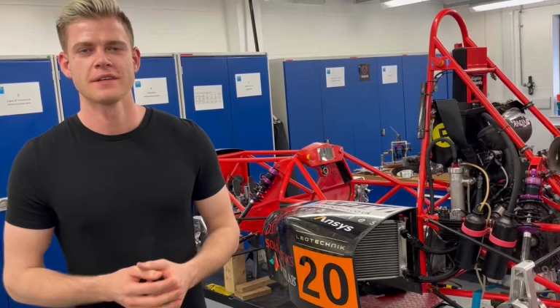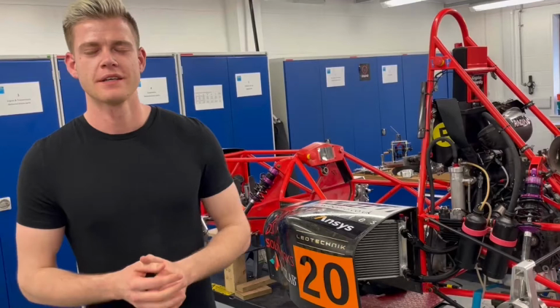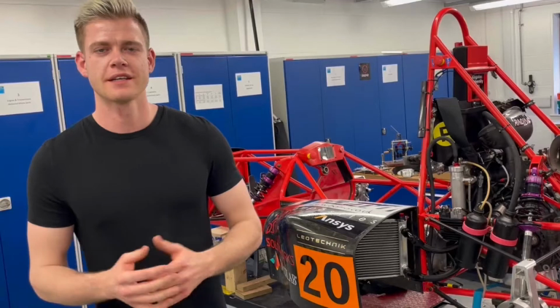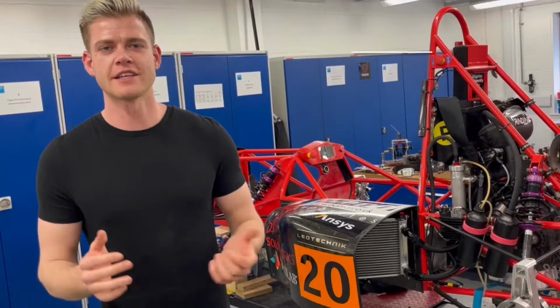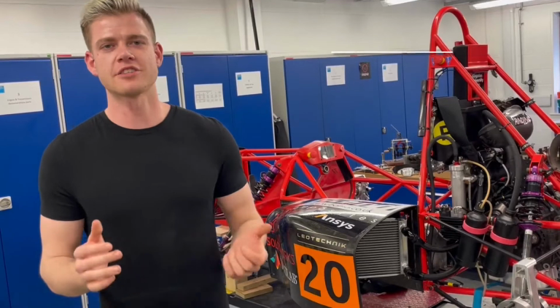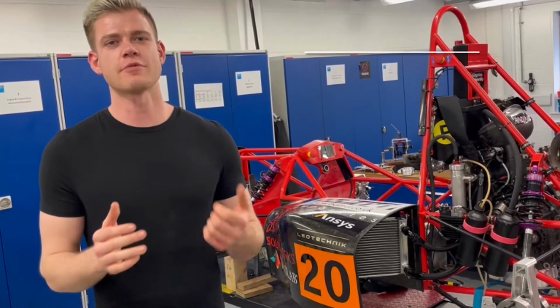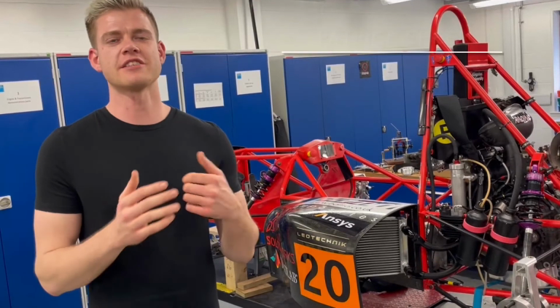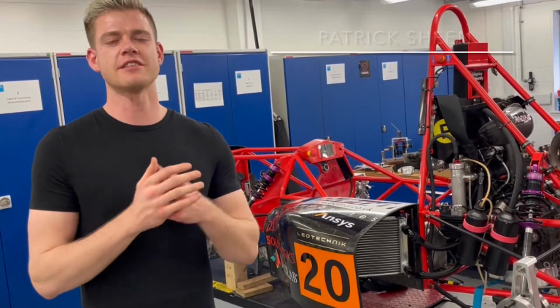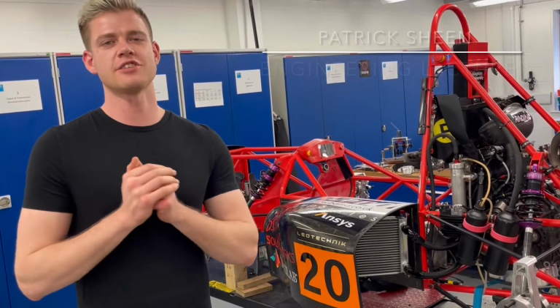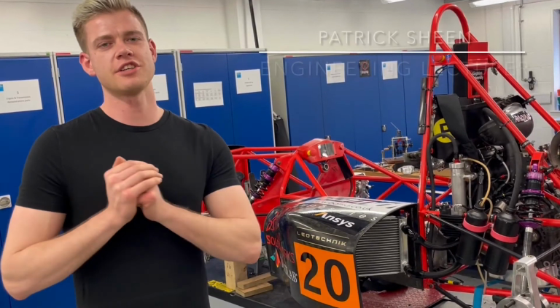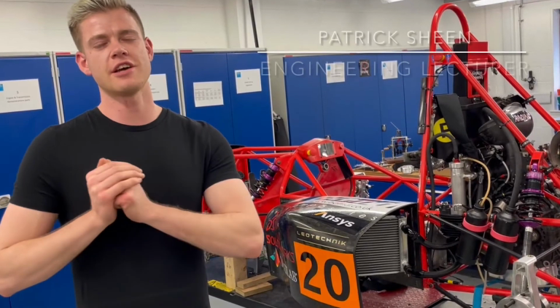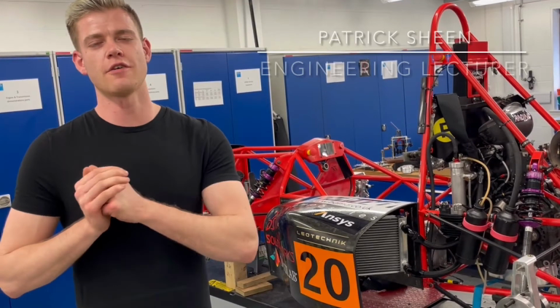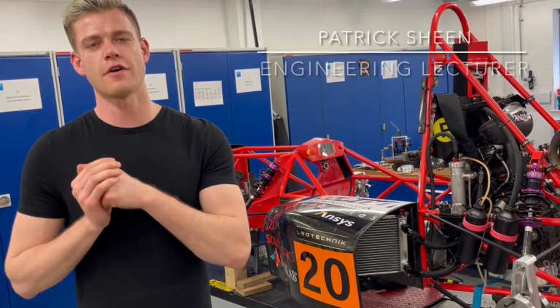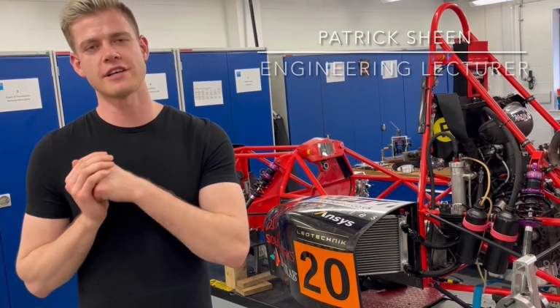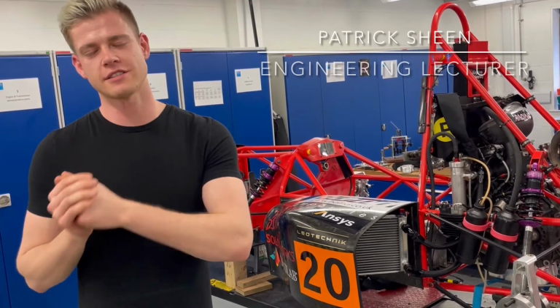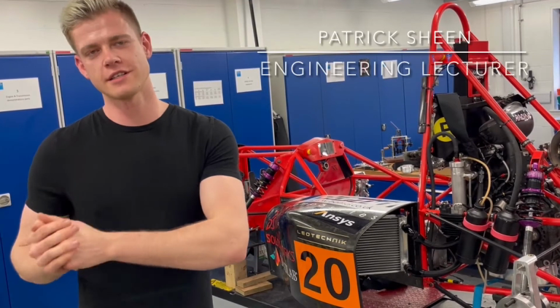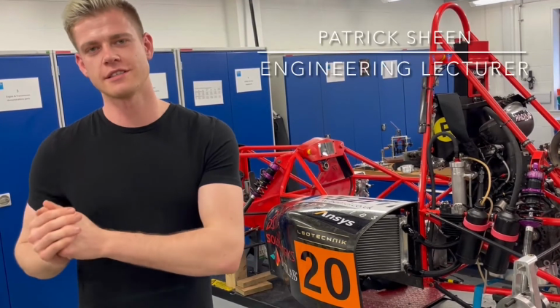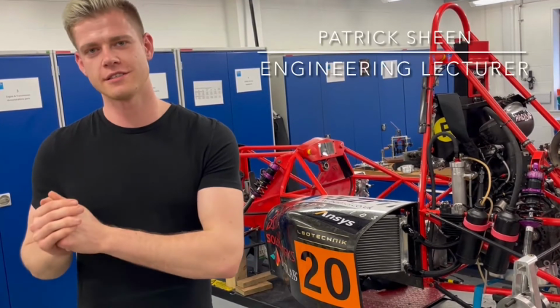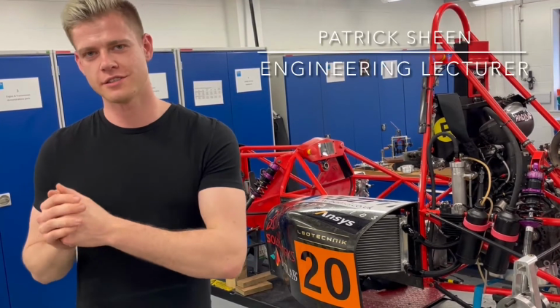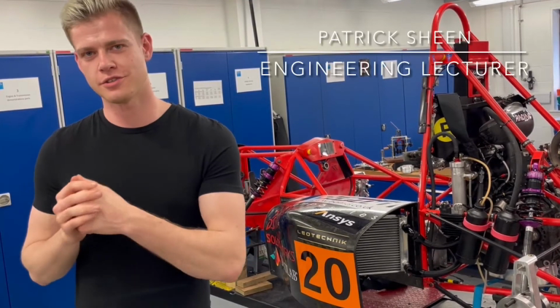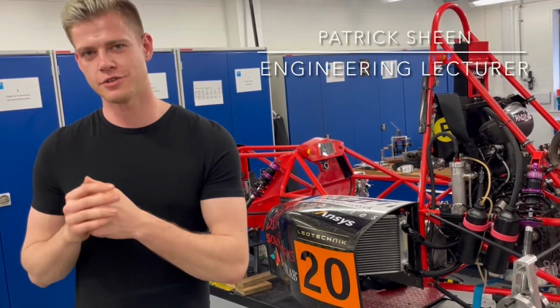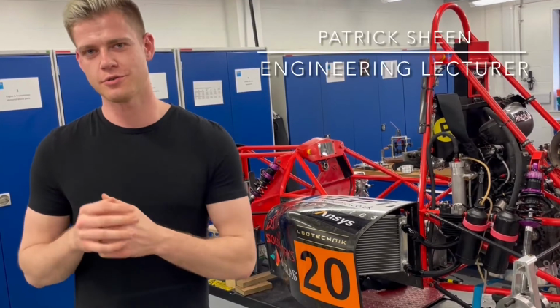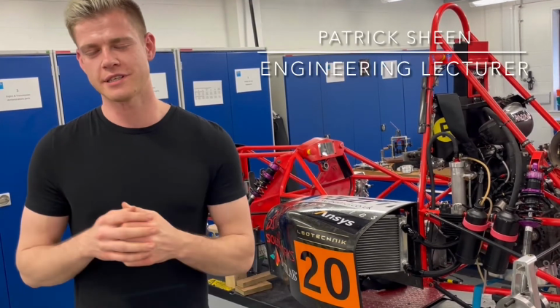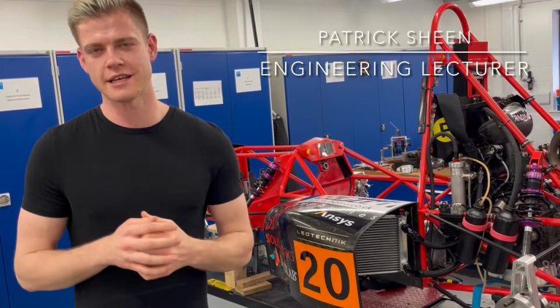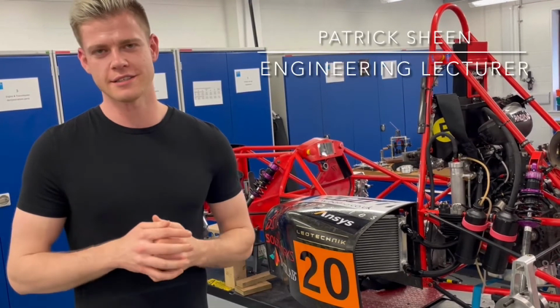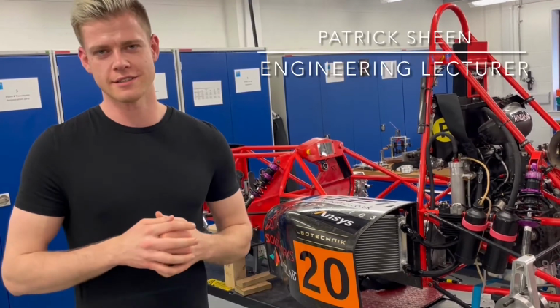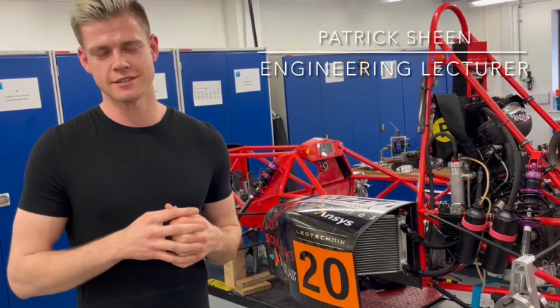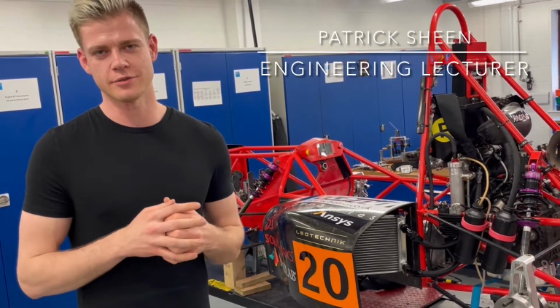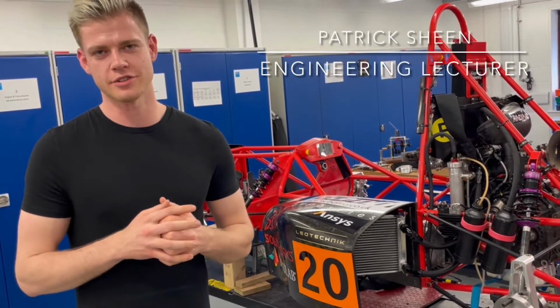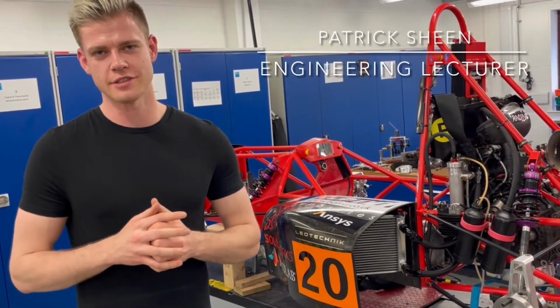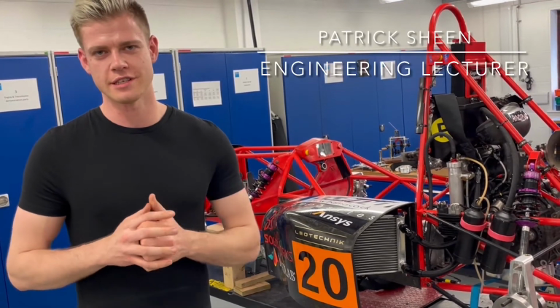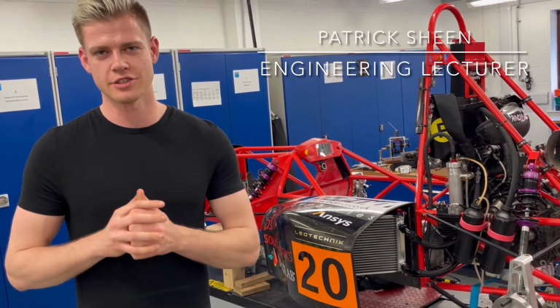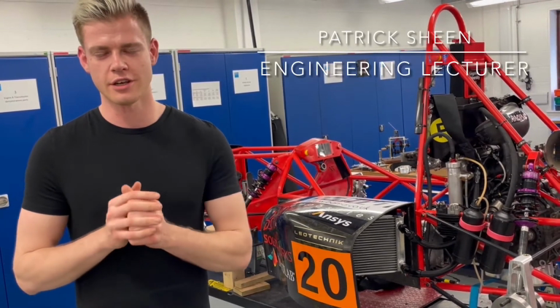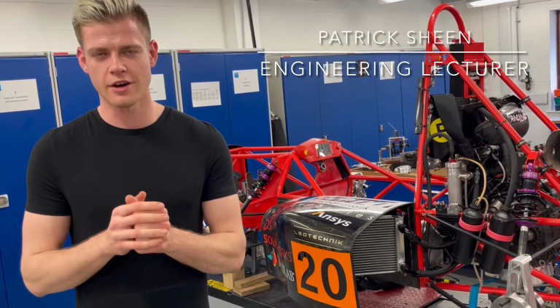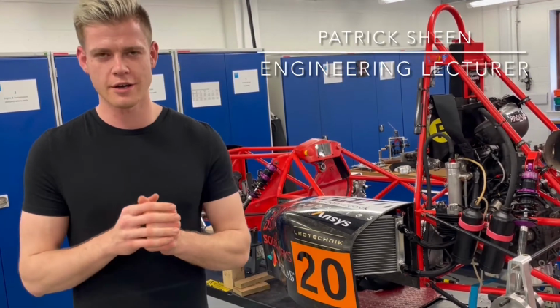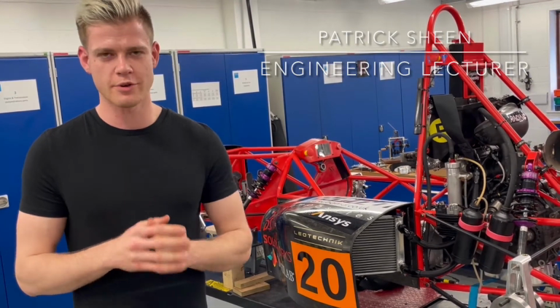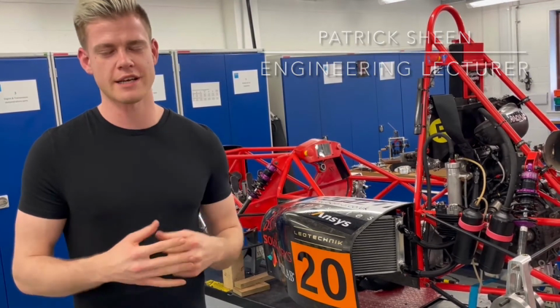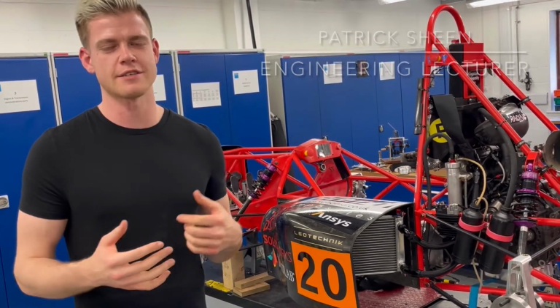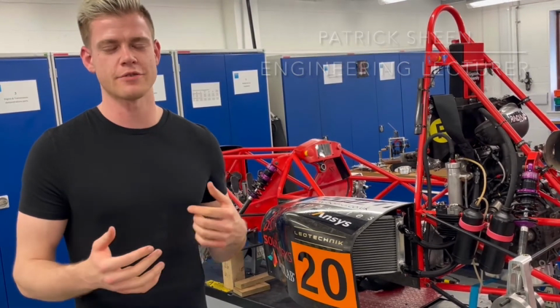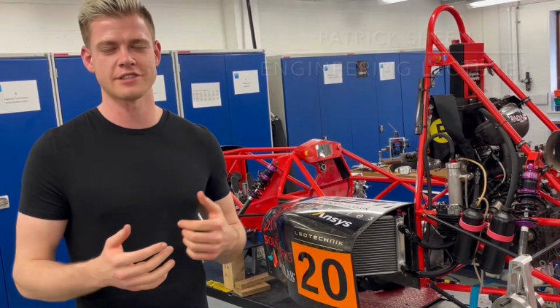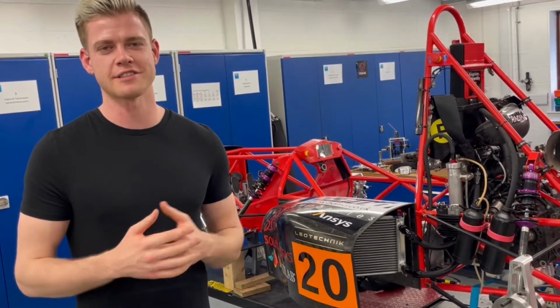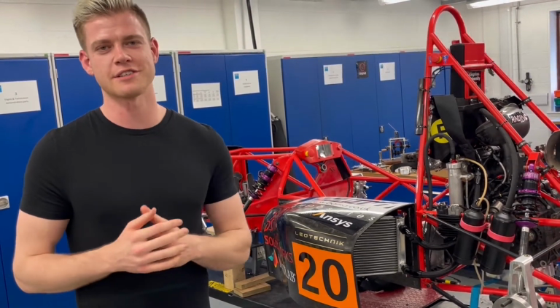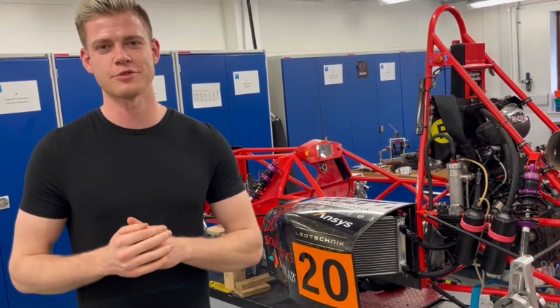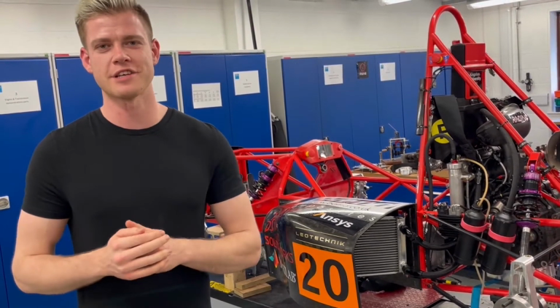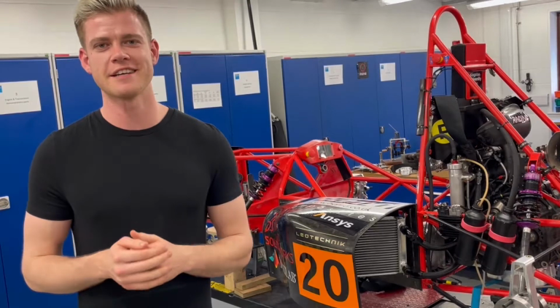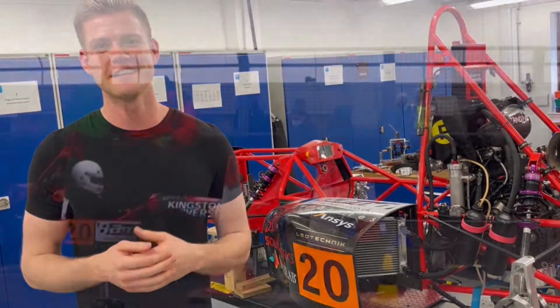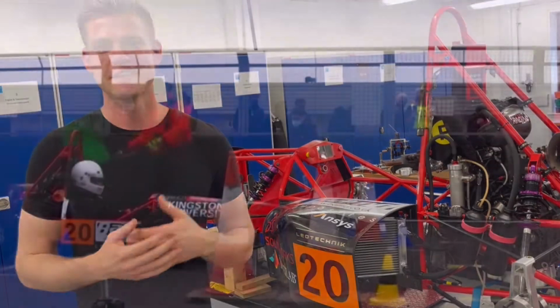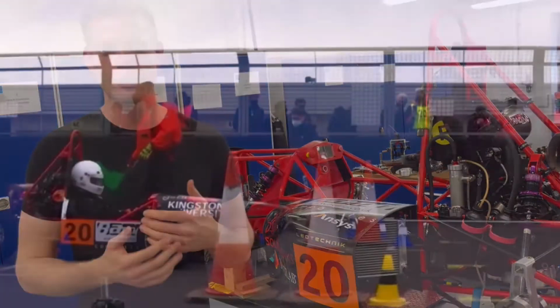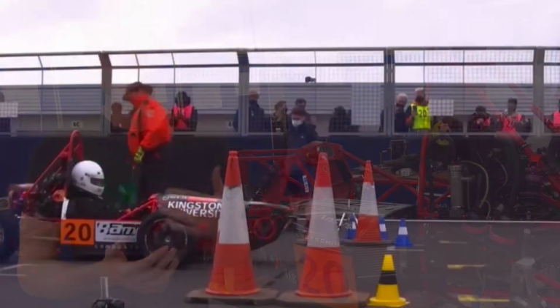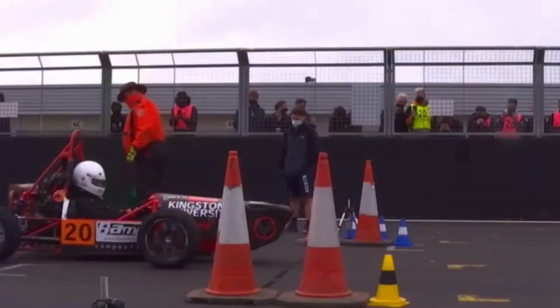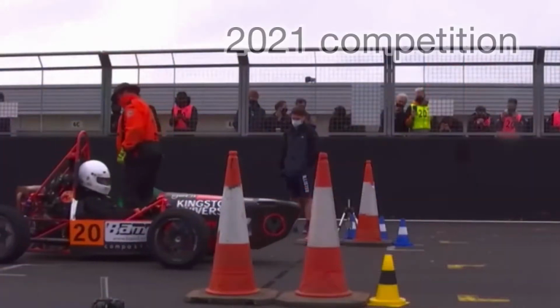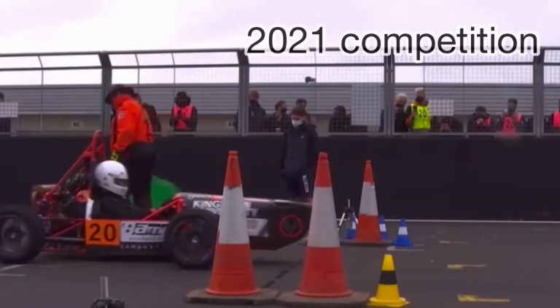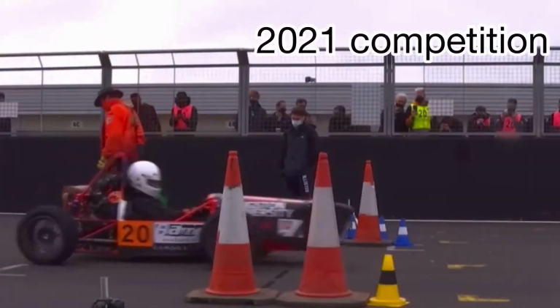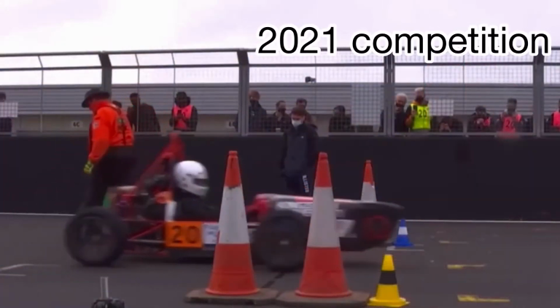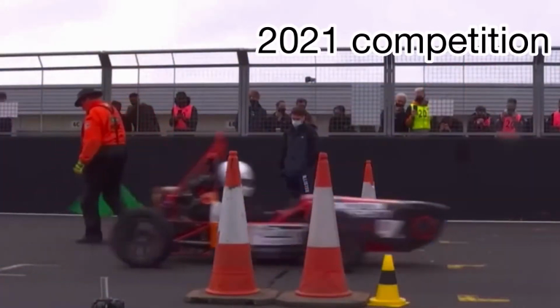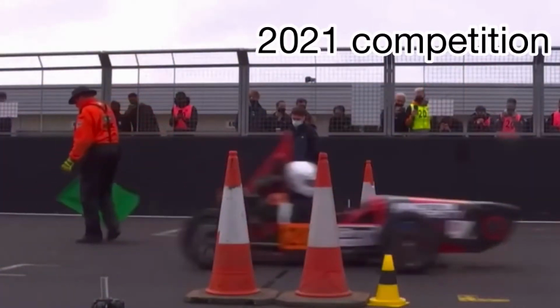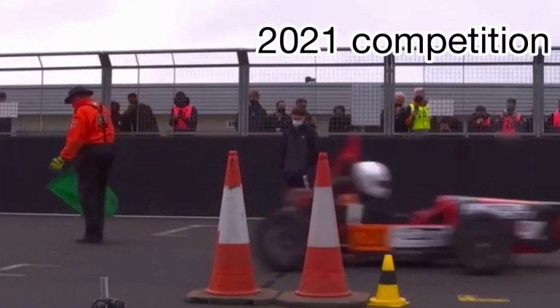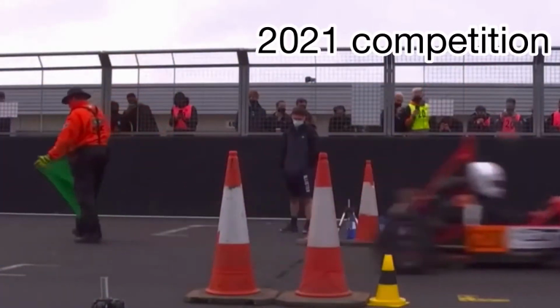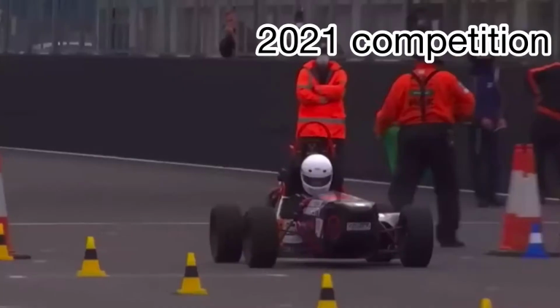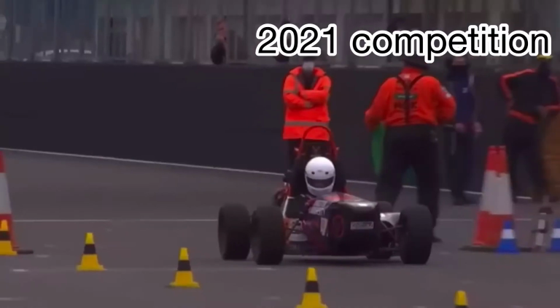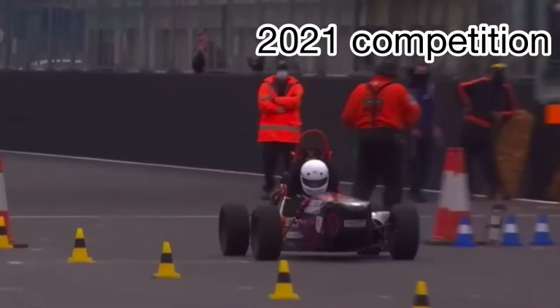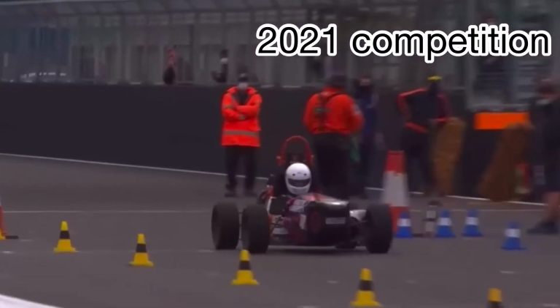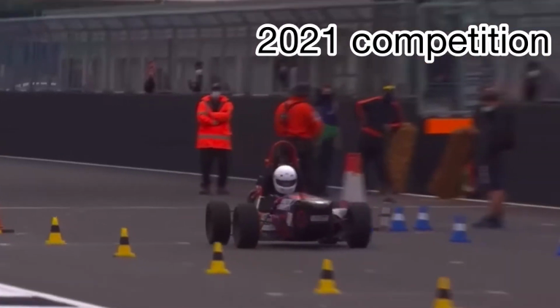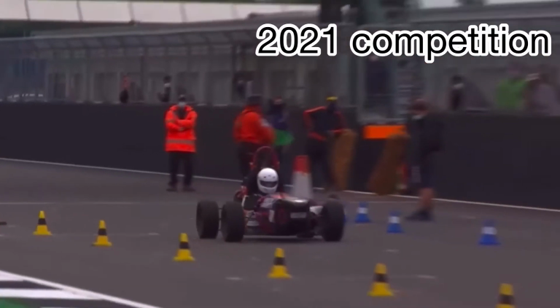Kingston Racing this year are very excited to get to Silverstone in July. We had a very successful year last year in our 2021 entry.